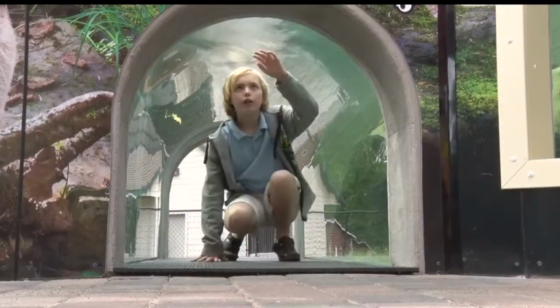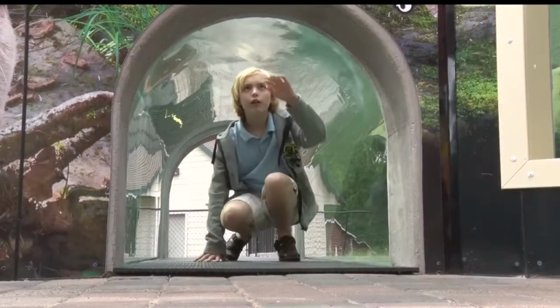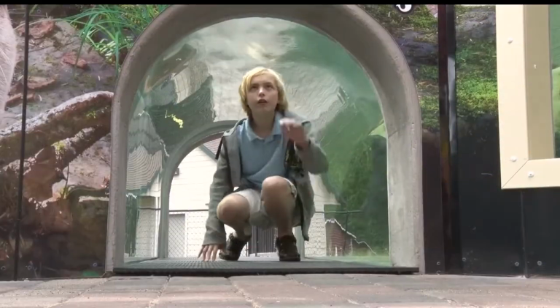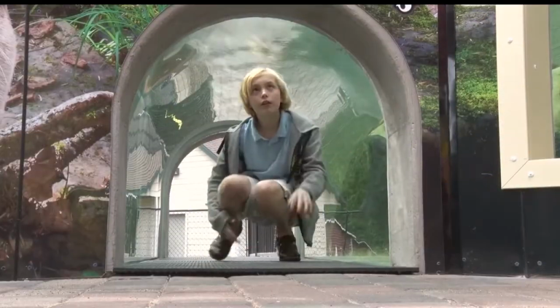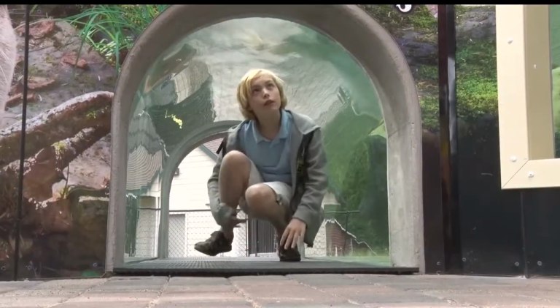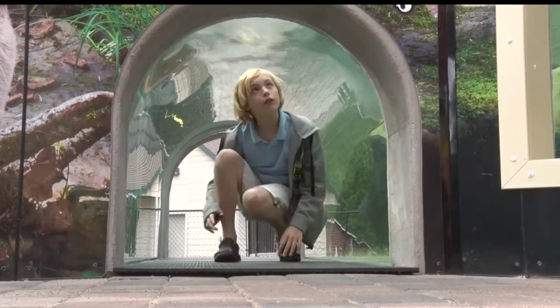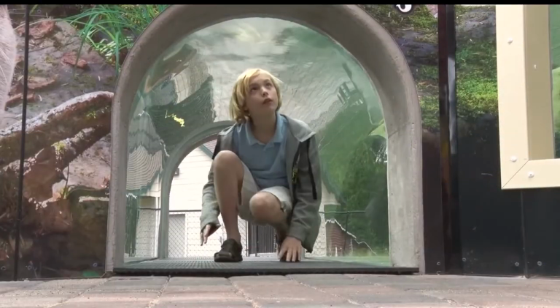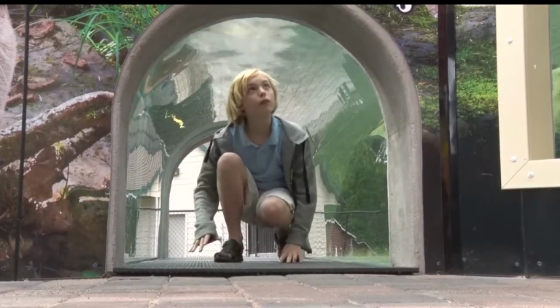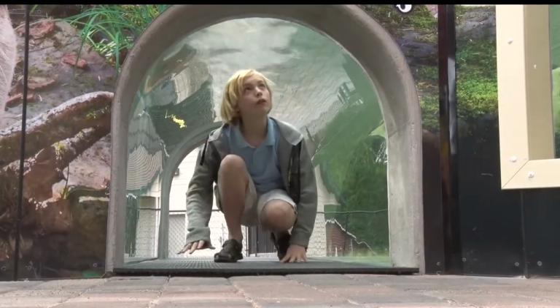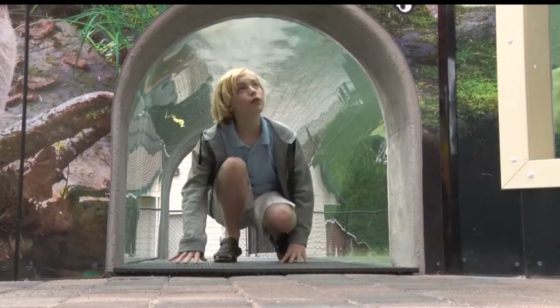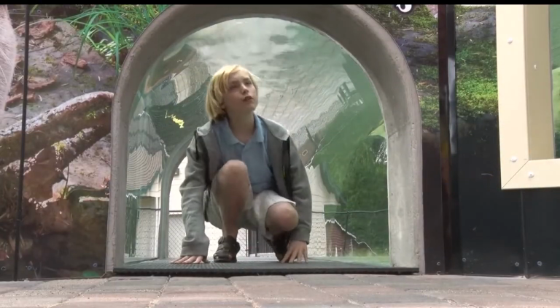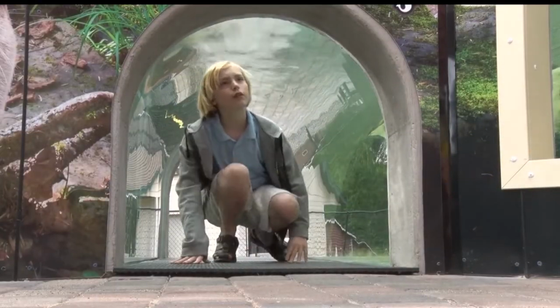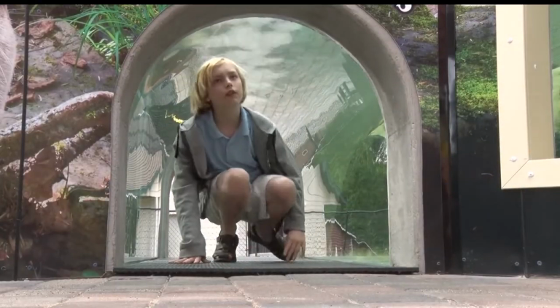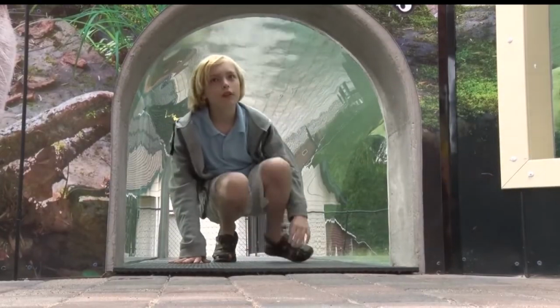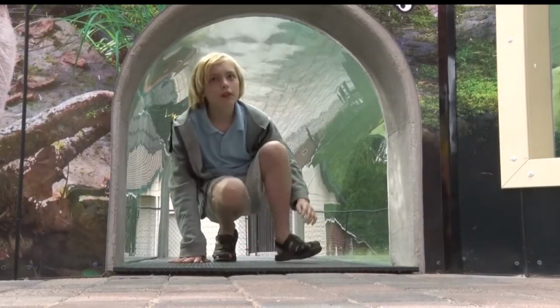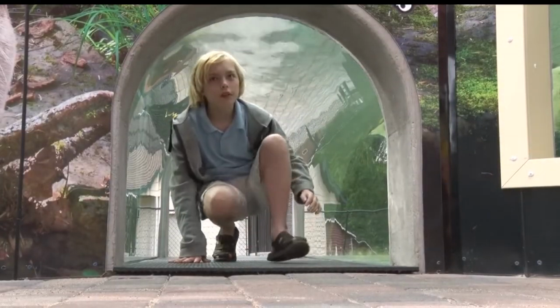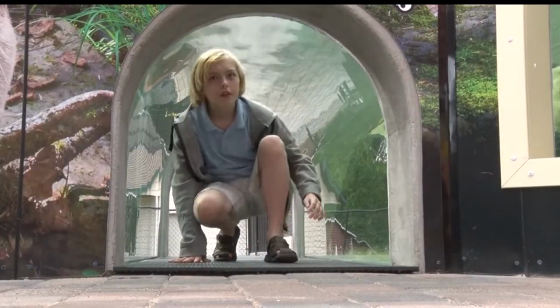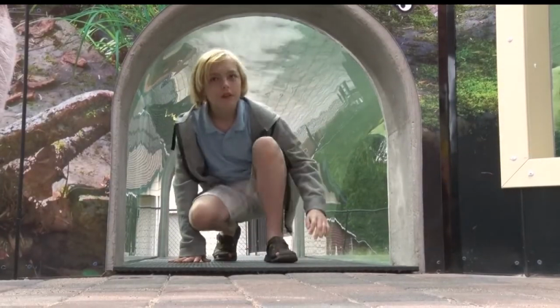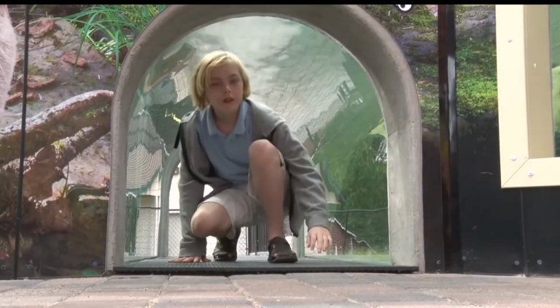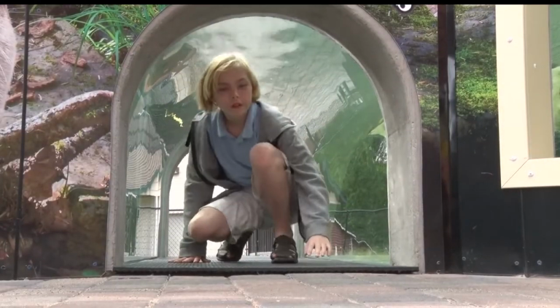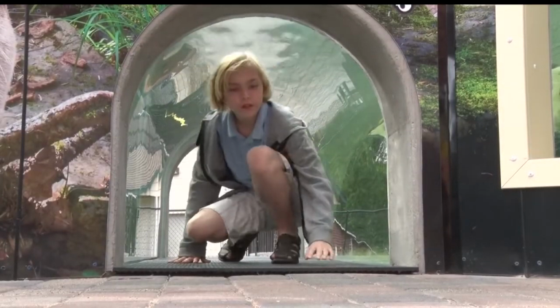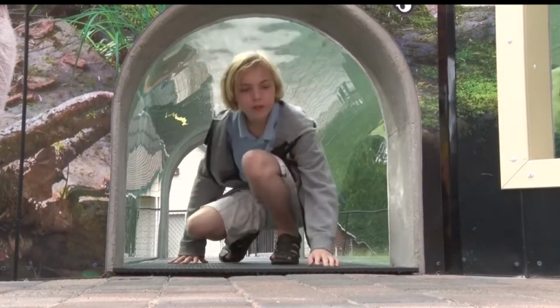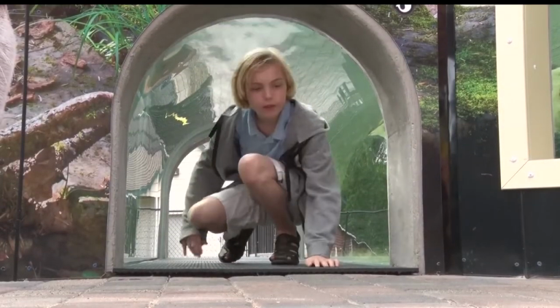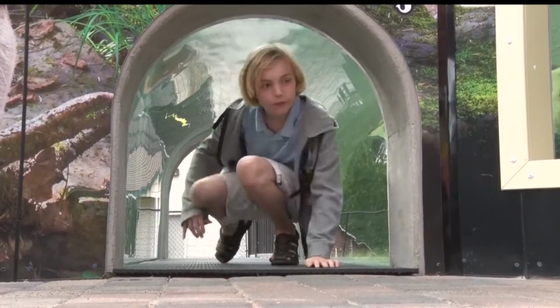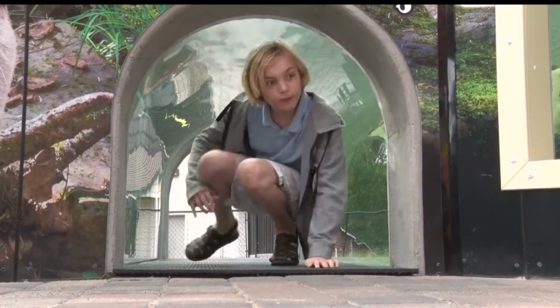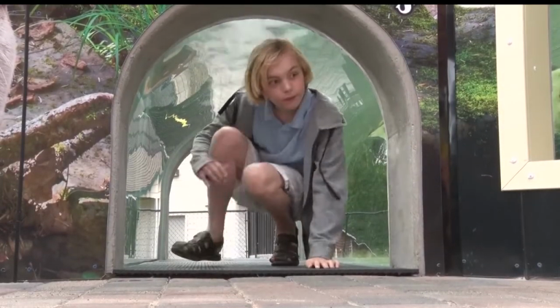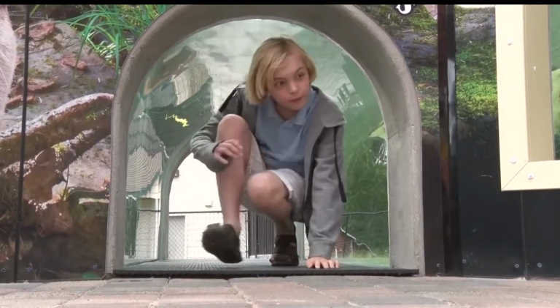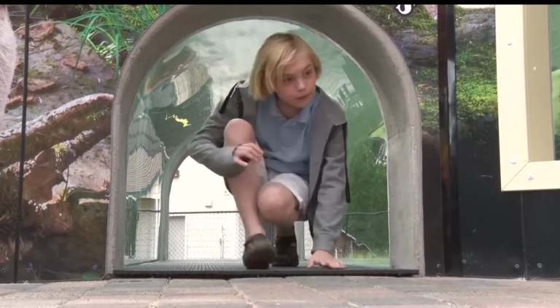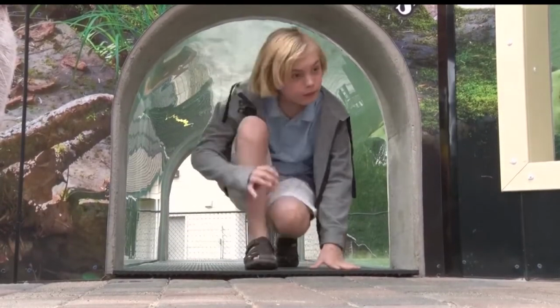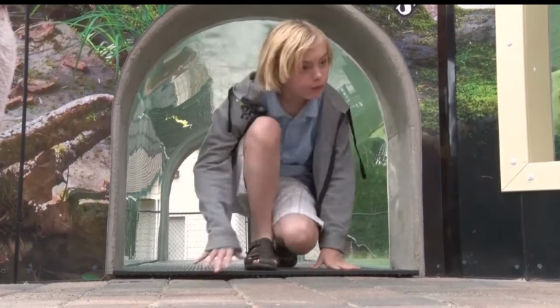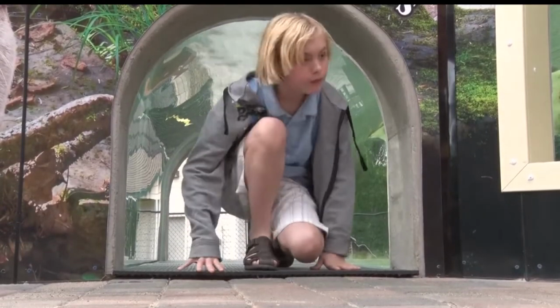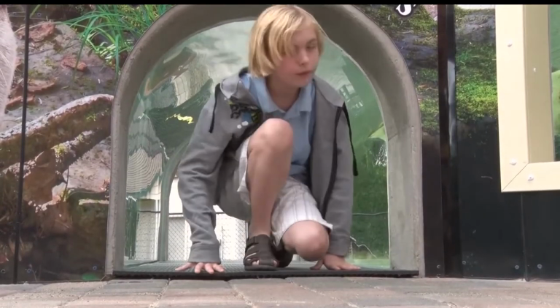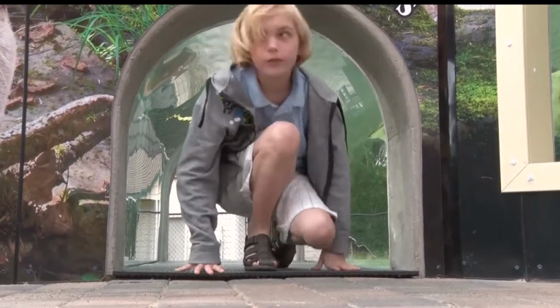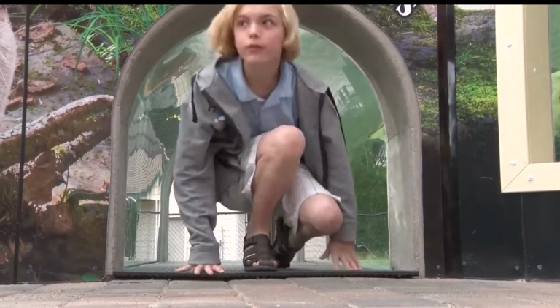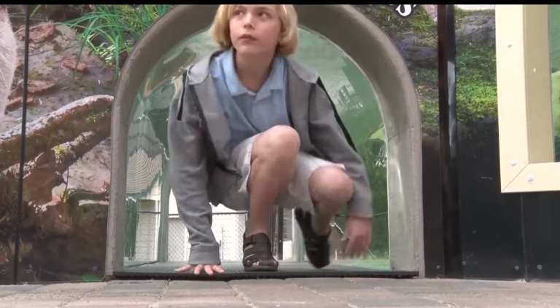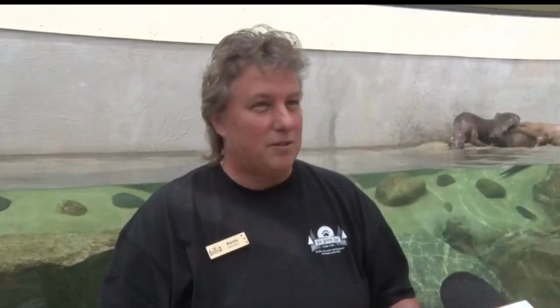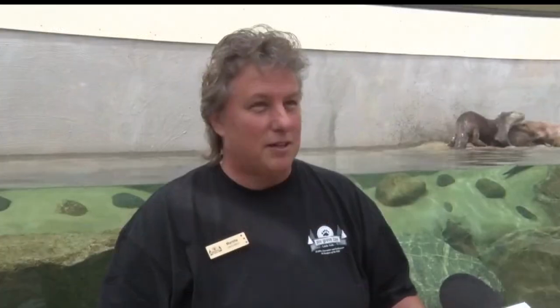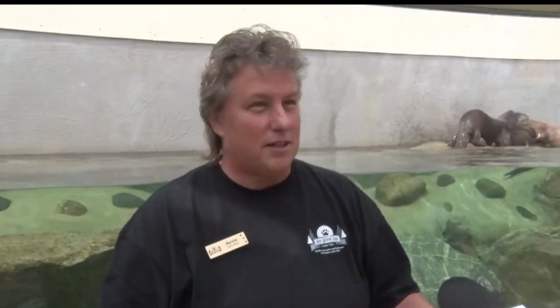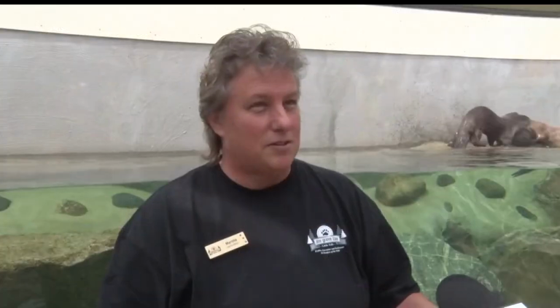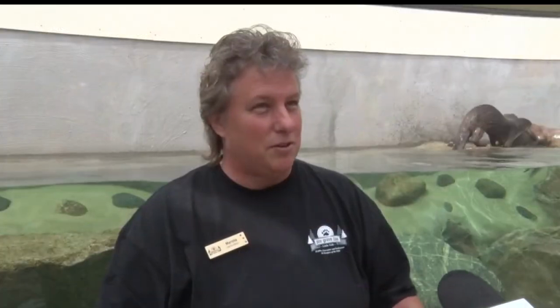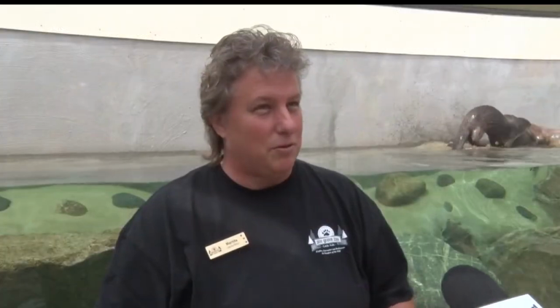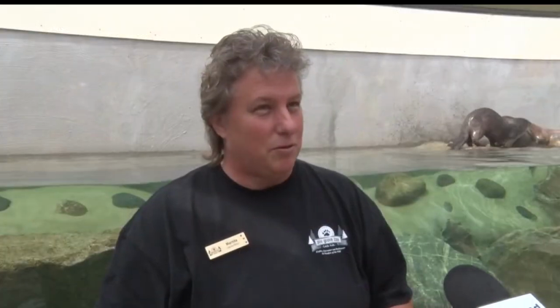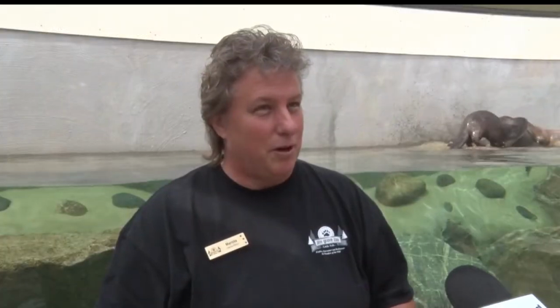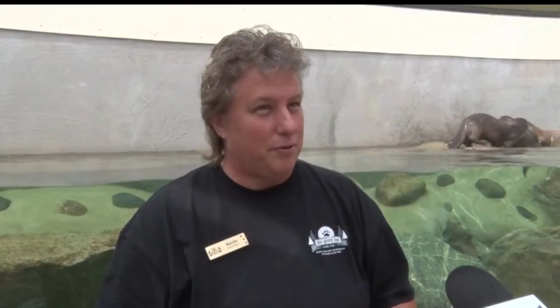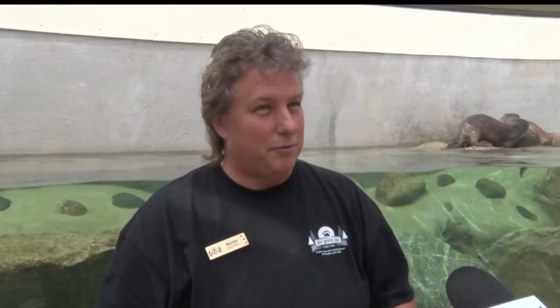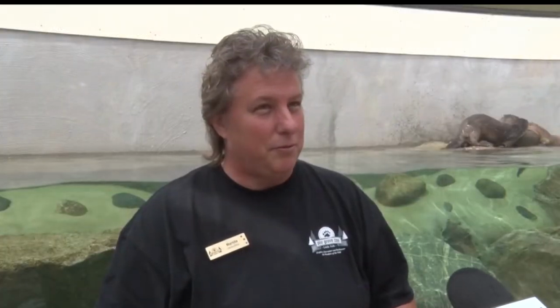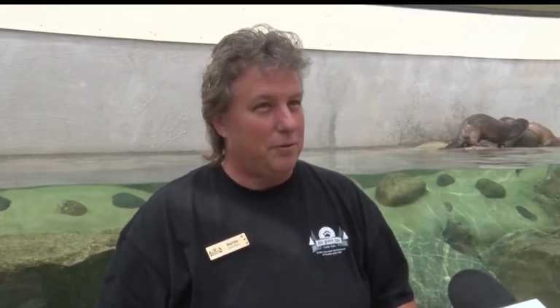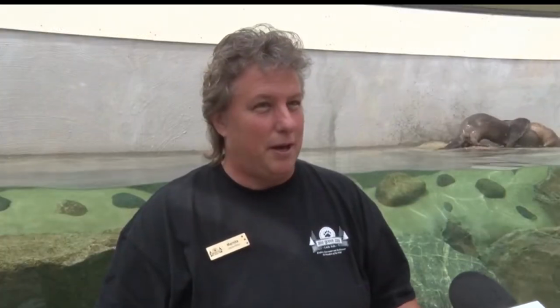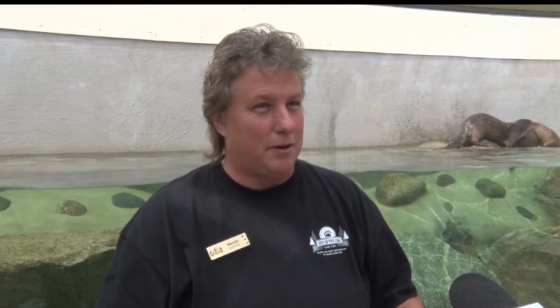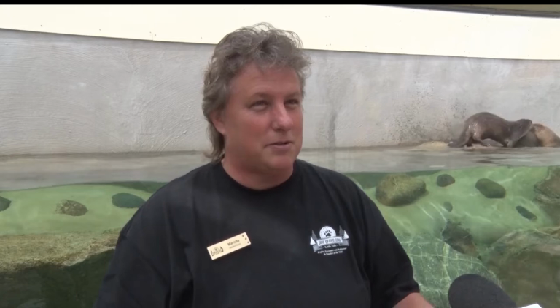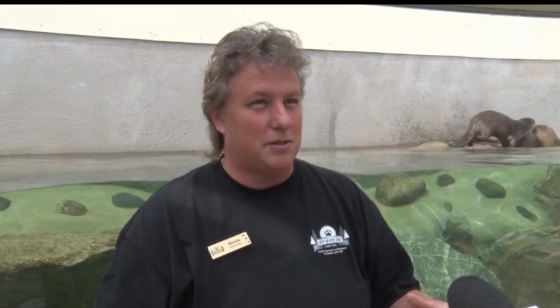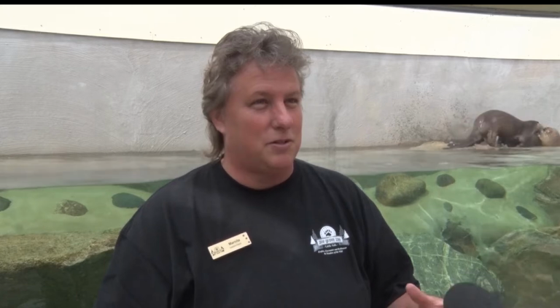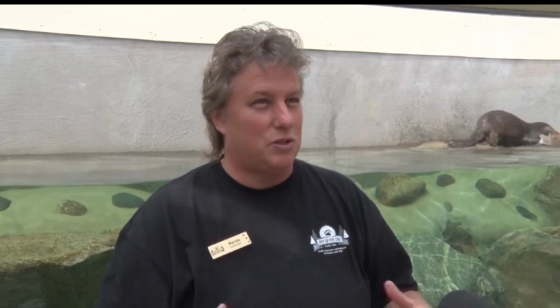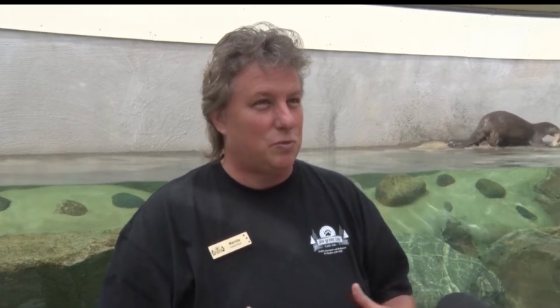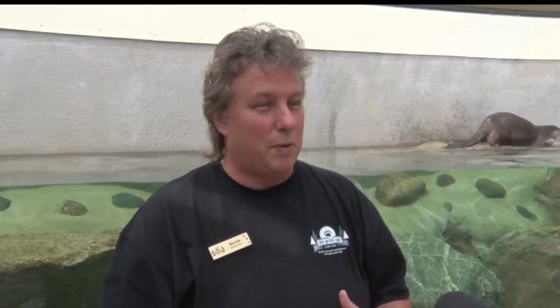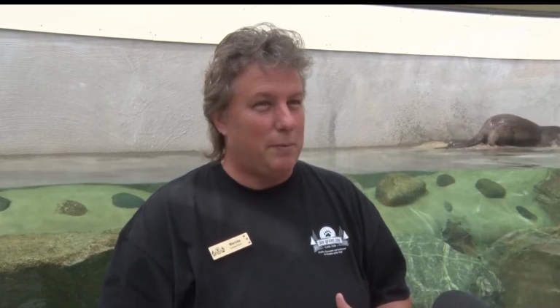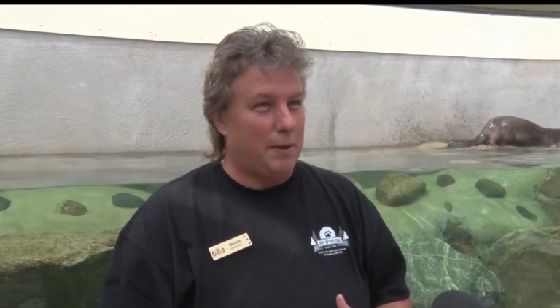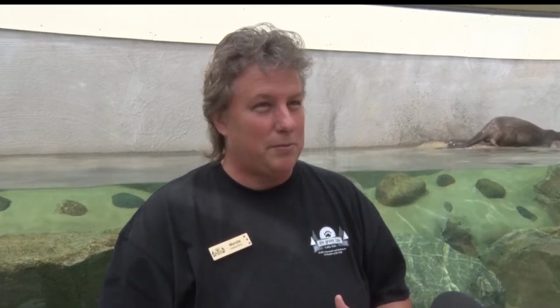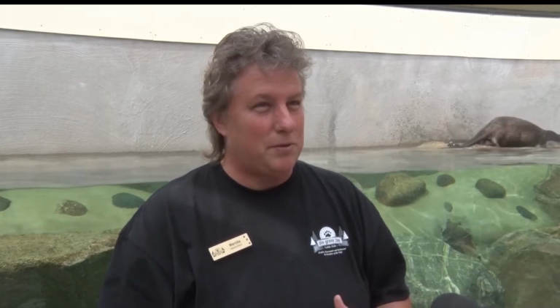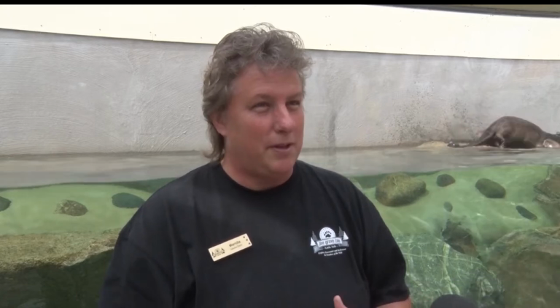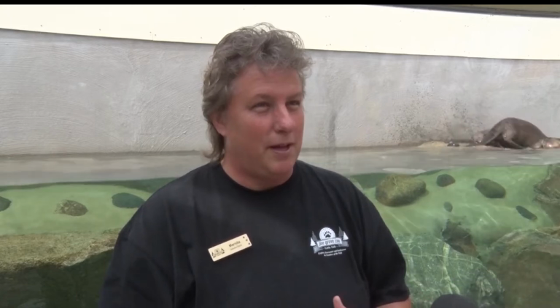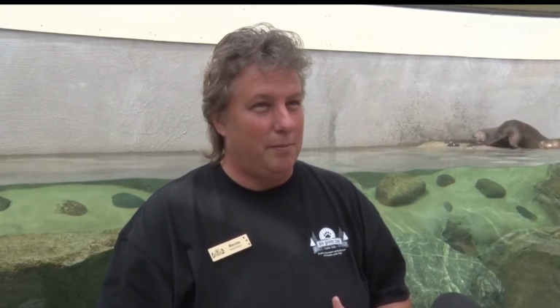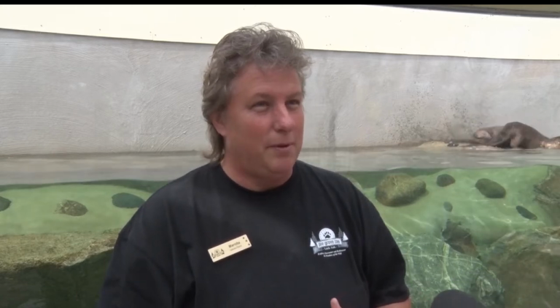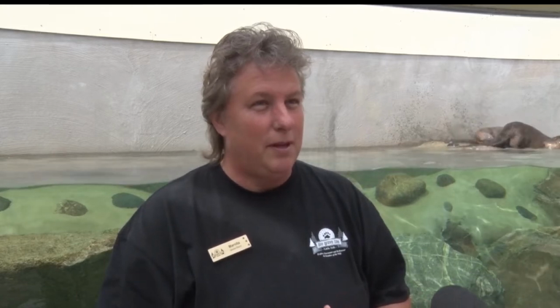A highlight of the exhibit is an 11-foot-long tunnel that takes you directly into the water tank. The tunnel's about three feet wide, three feet tall, and it's glass so the kids can crawl through. The otters can swim up to them.